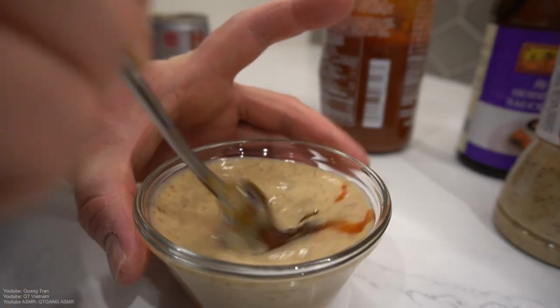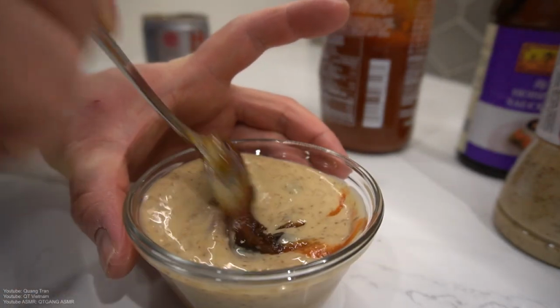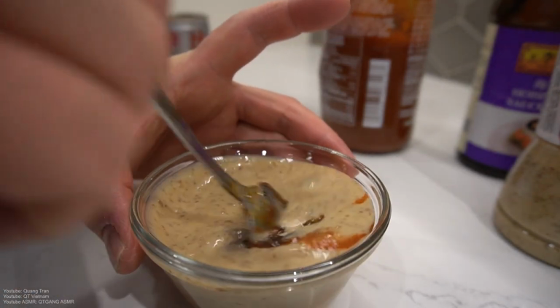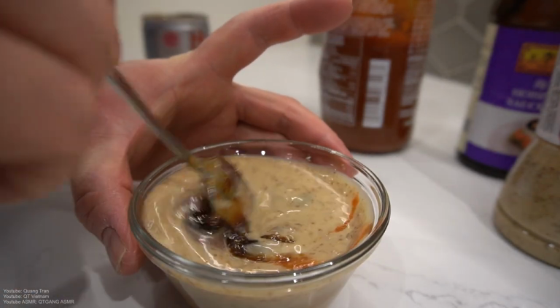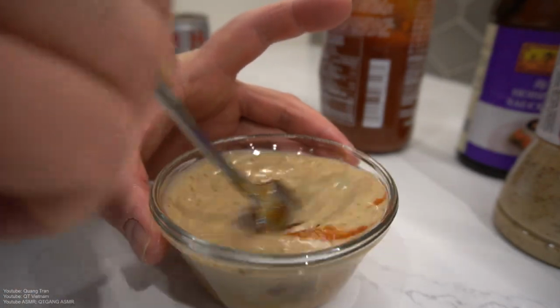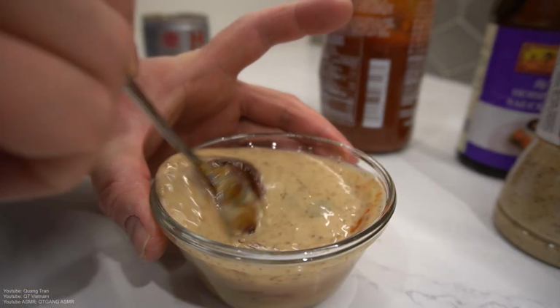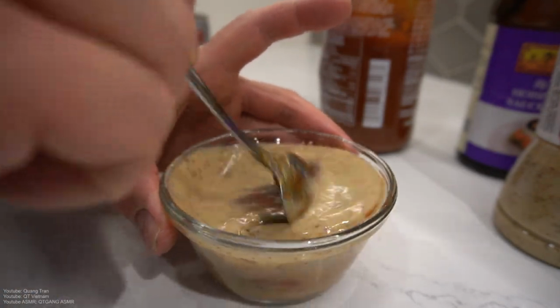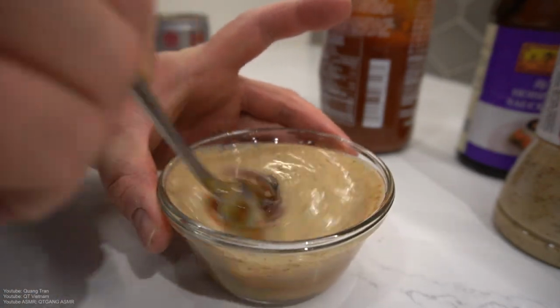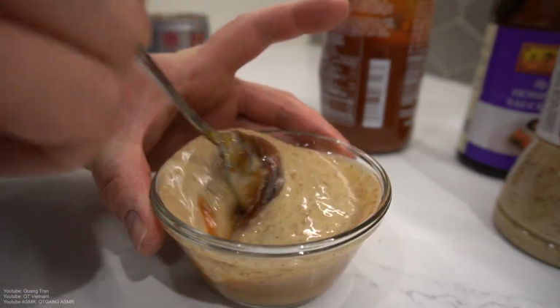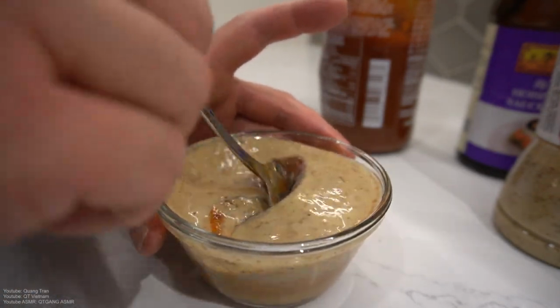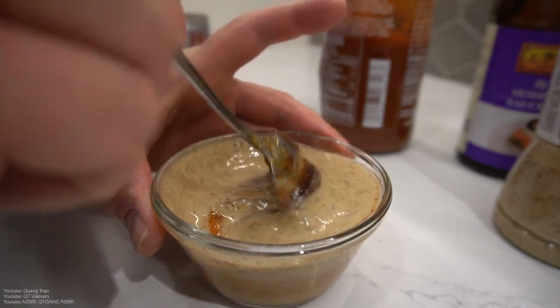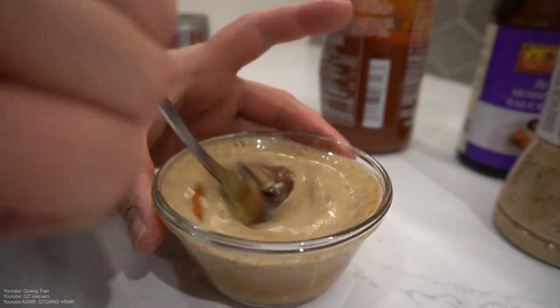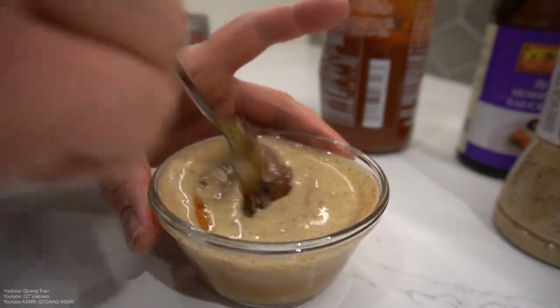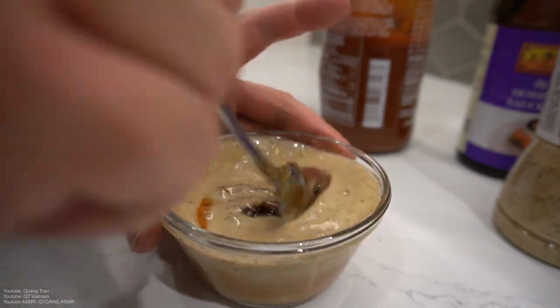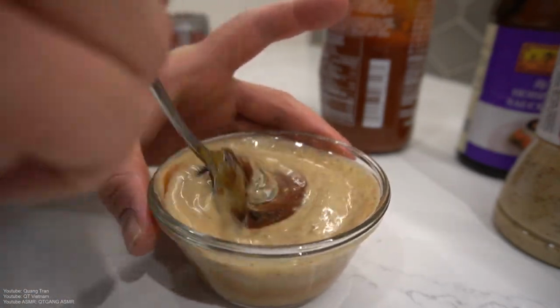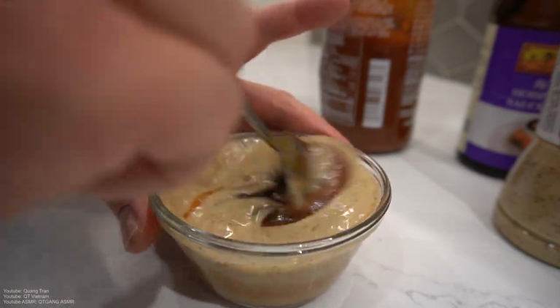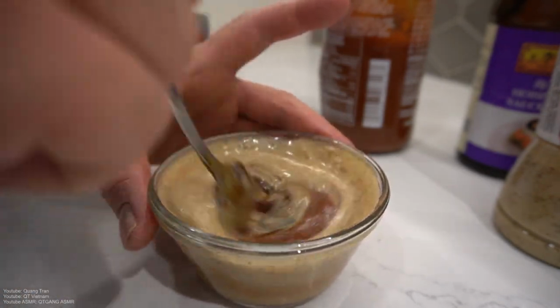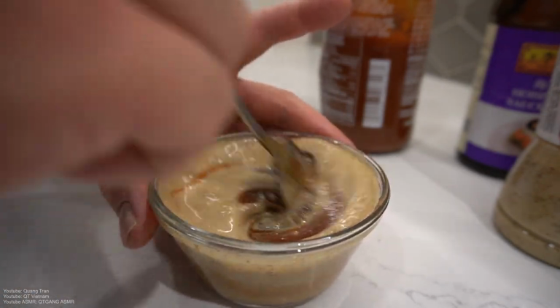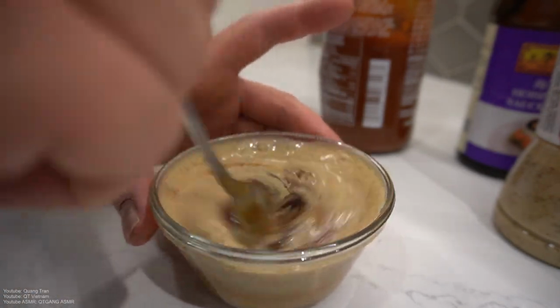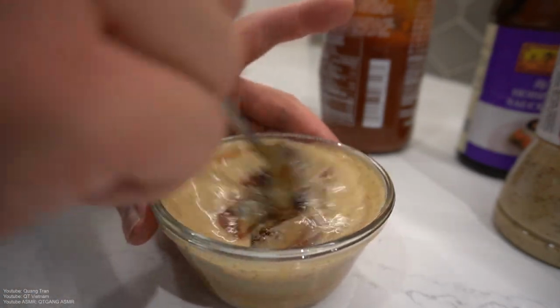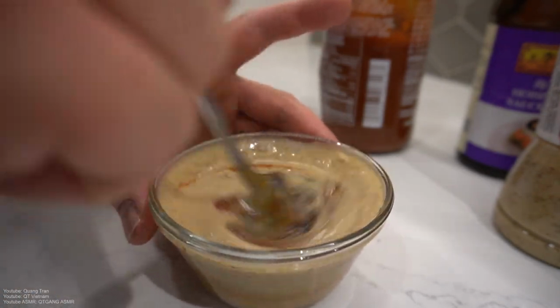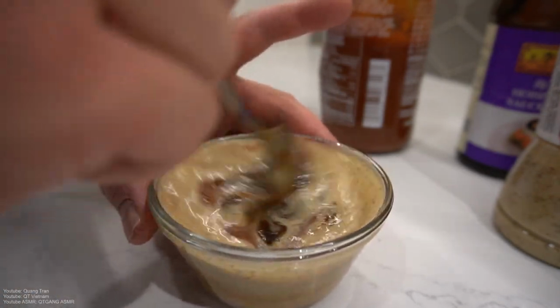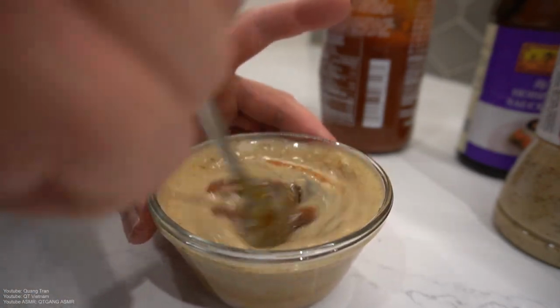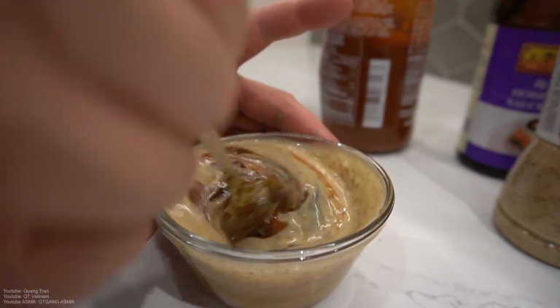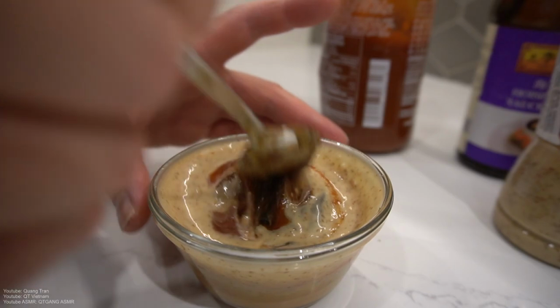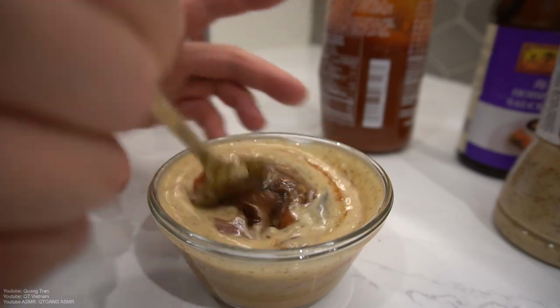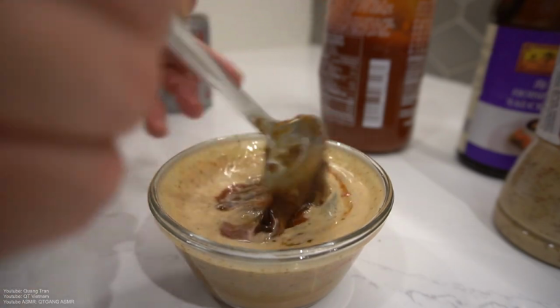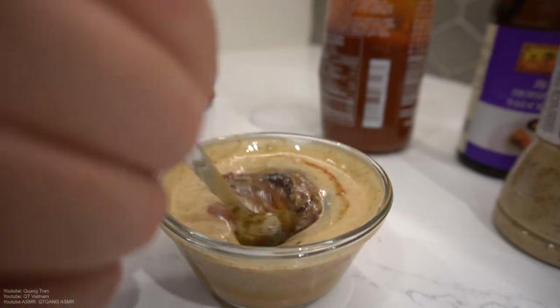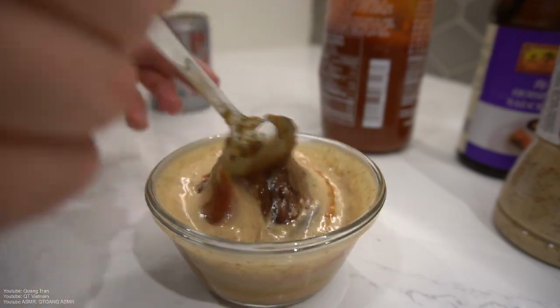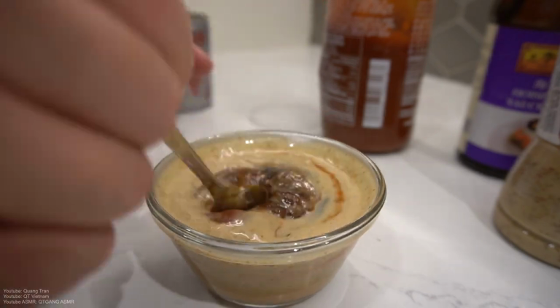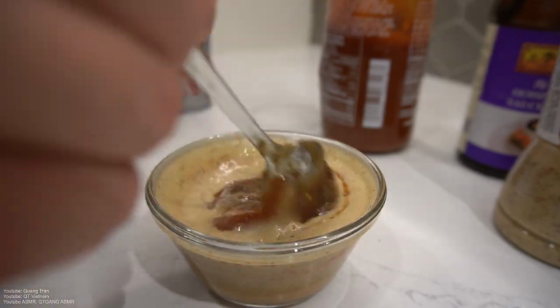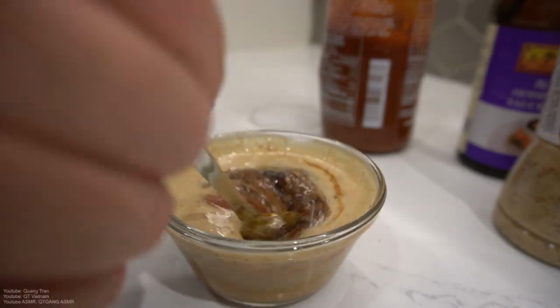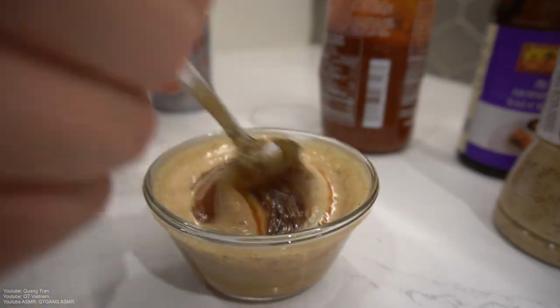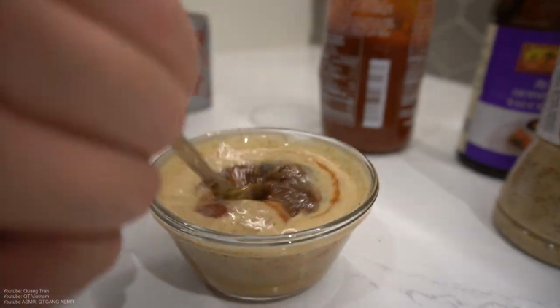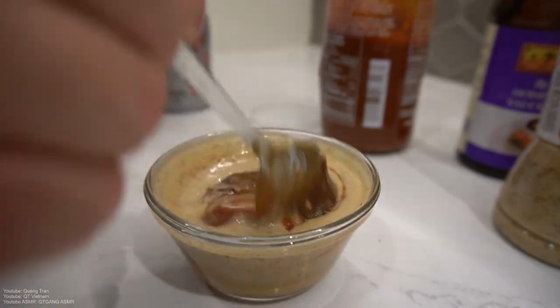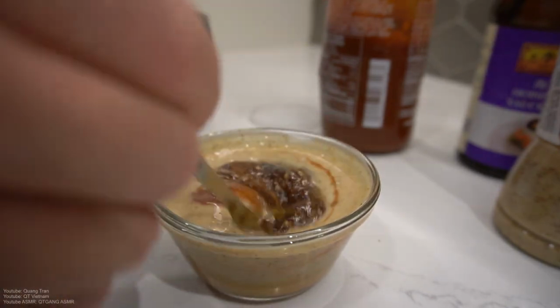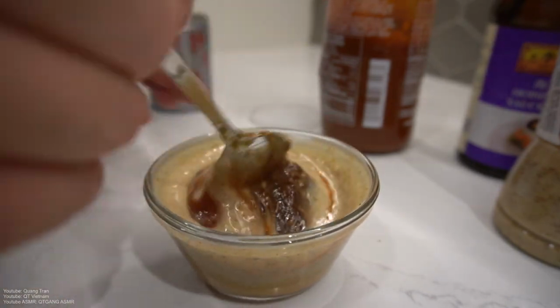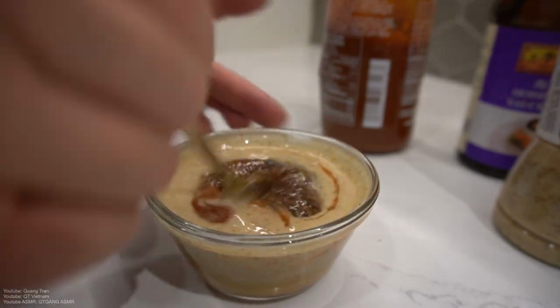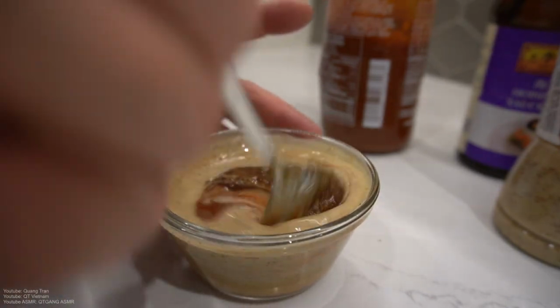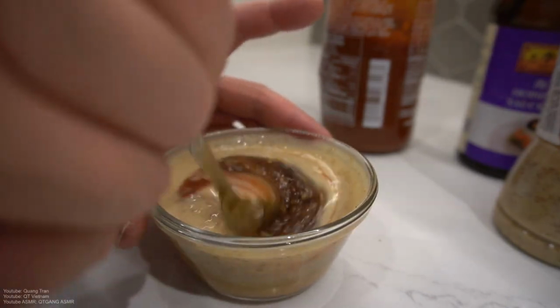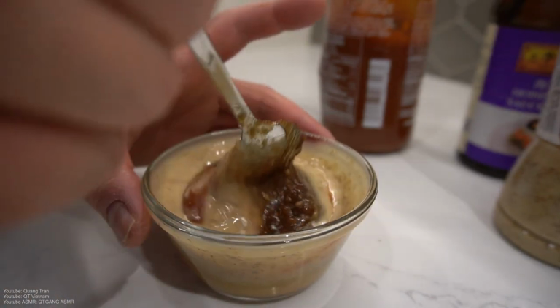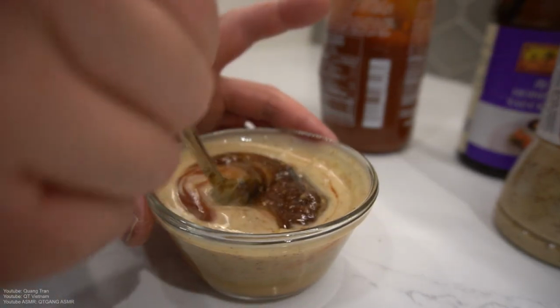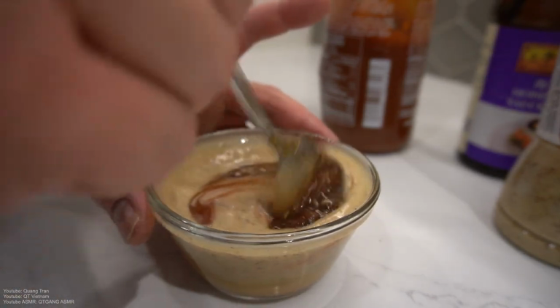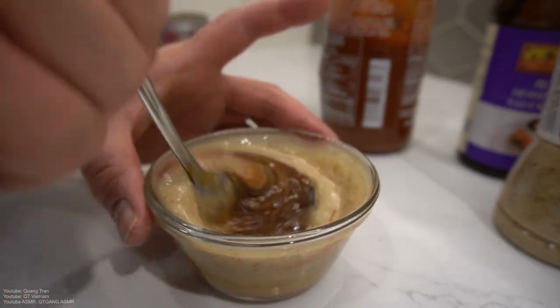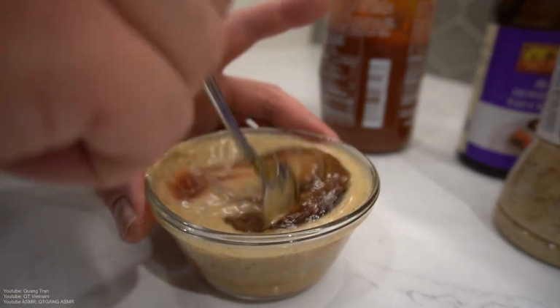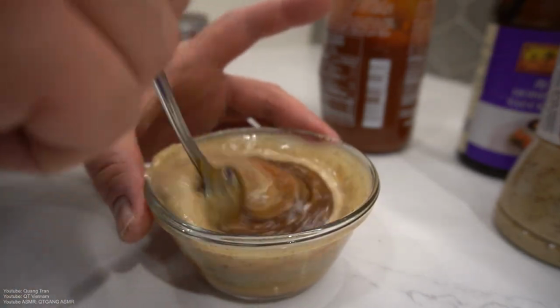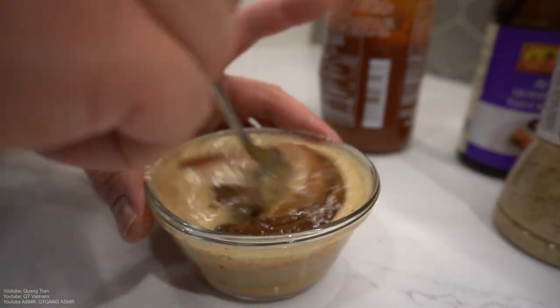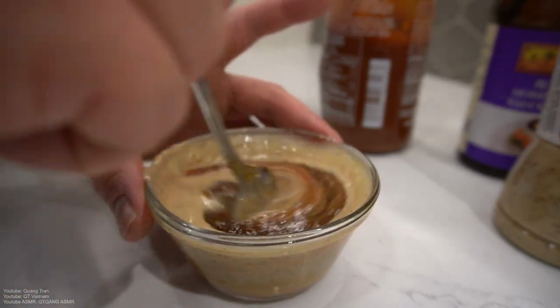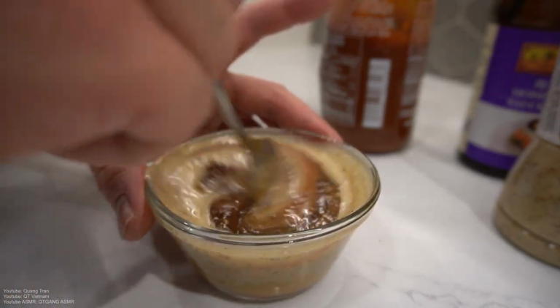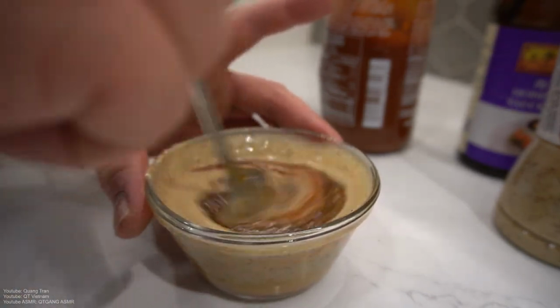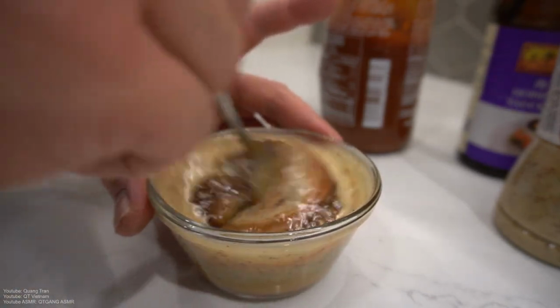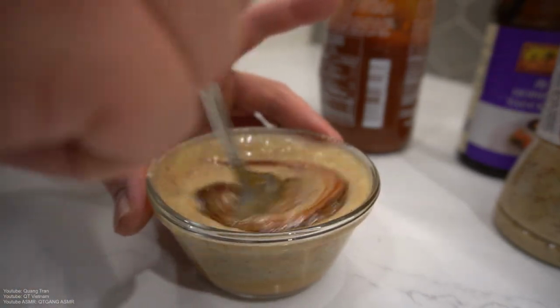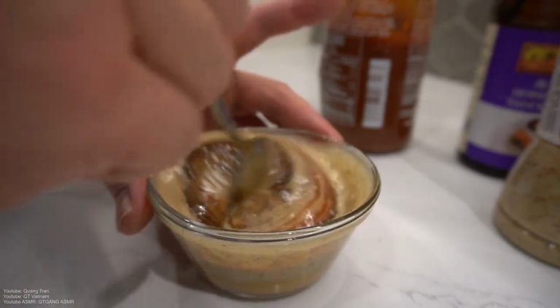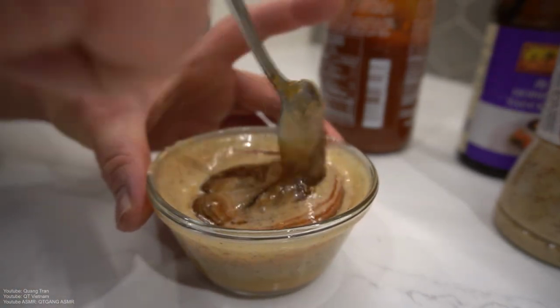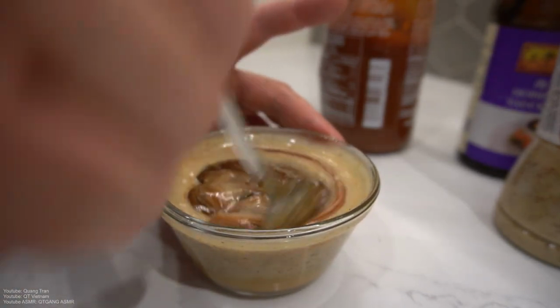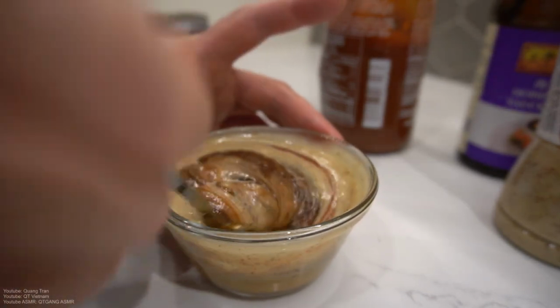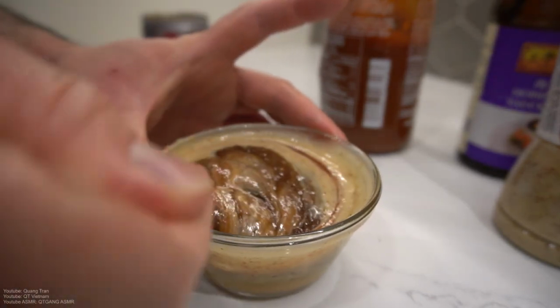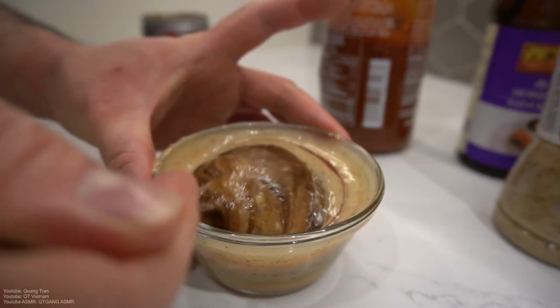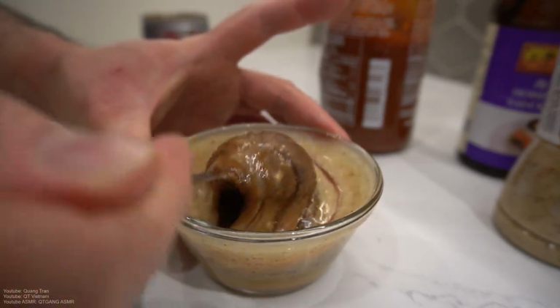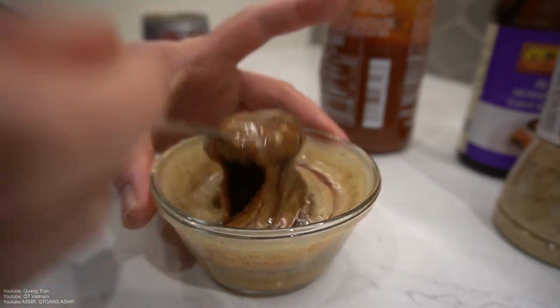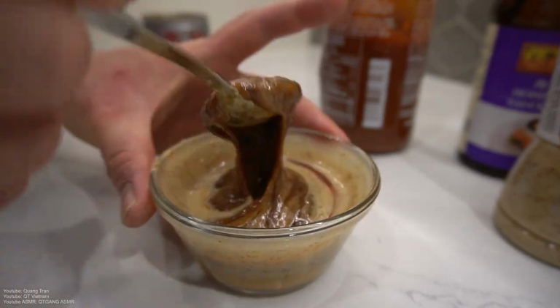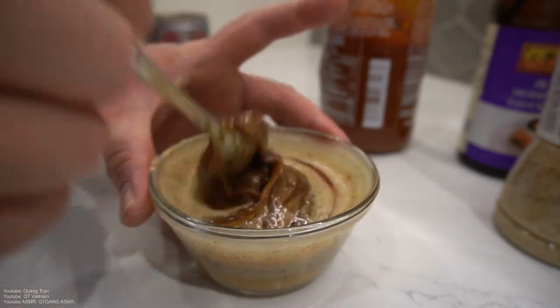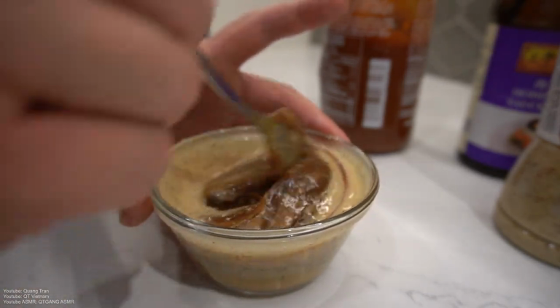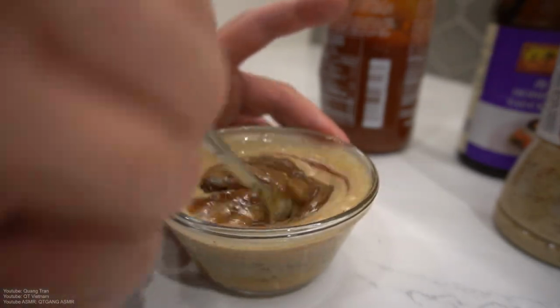I'm gonna just do a heaping scoop of this. There it is — this is my beautiful hot pot dipping sauce. Mix that in very well.